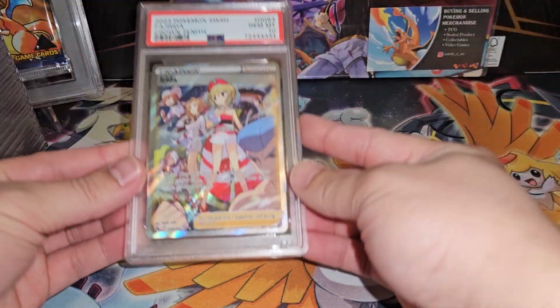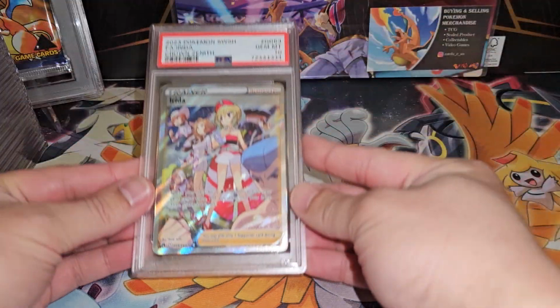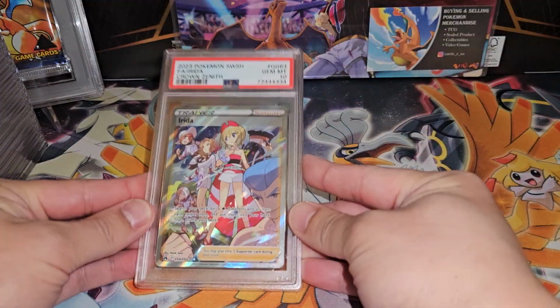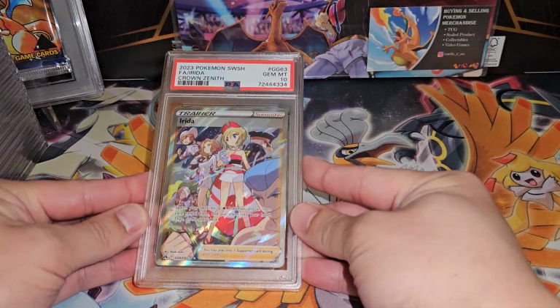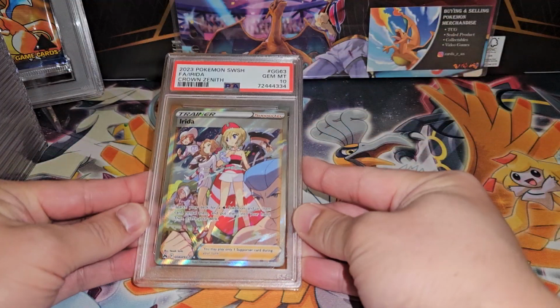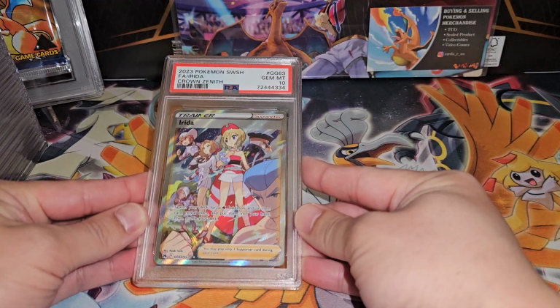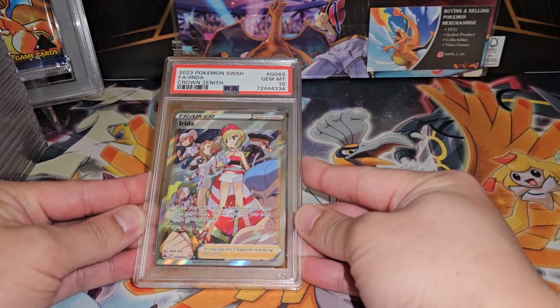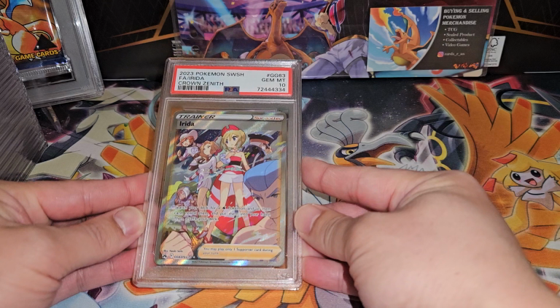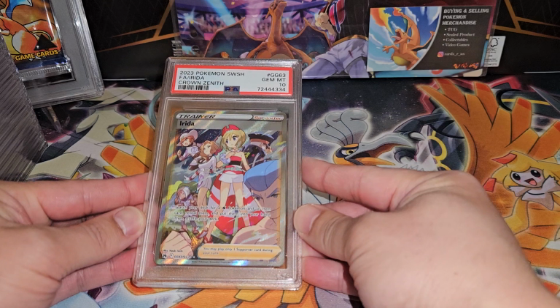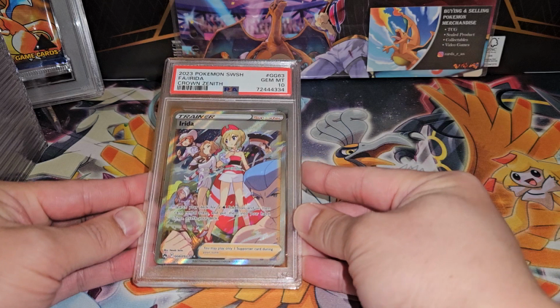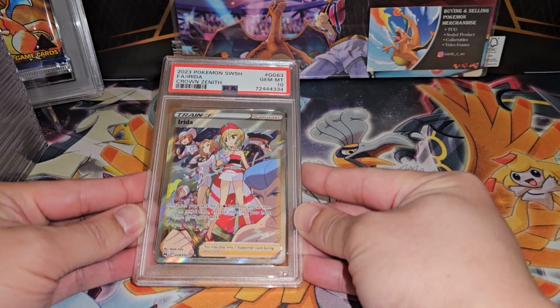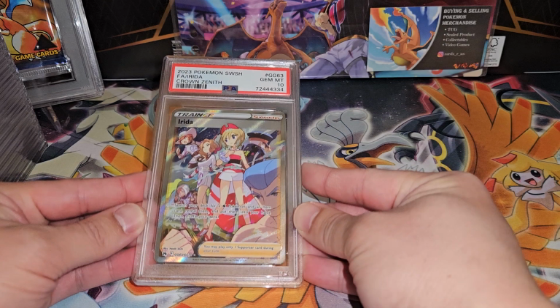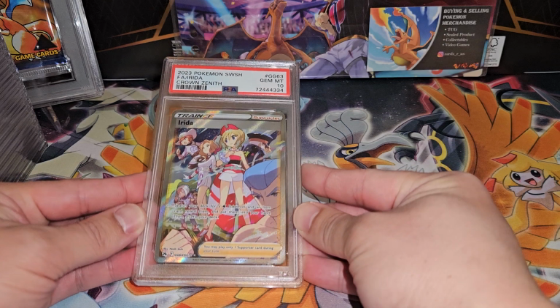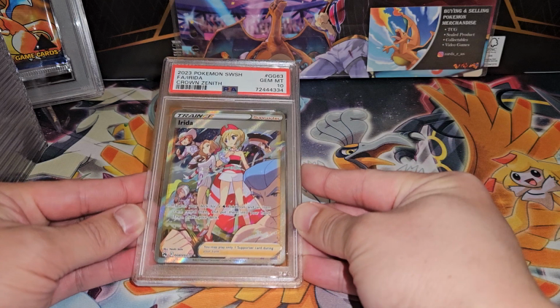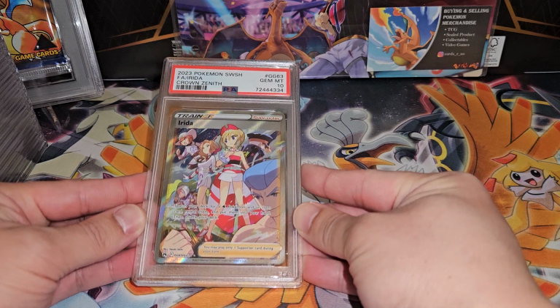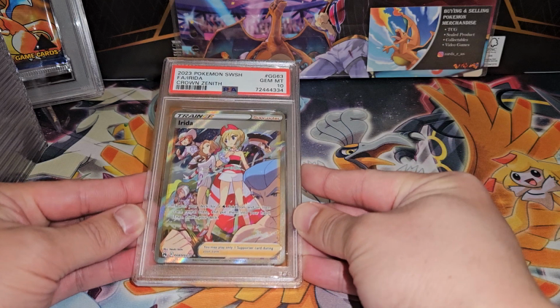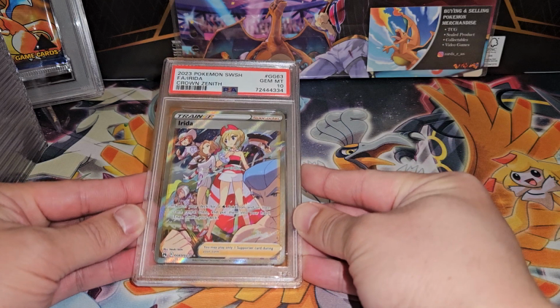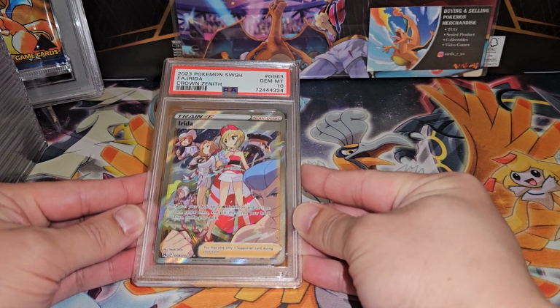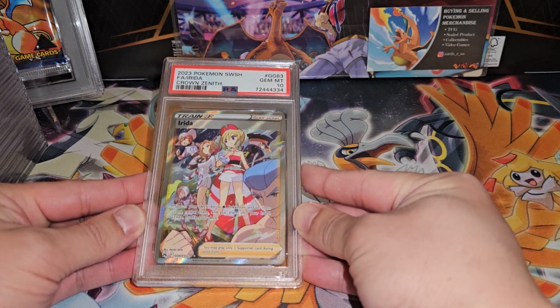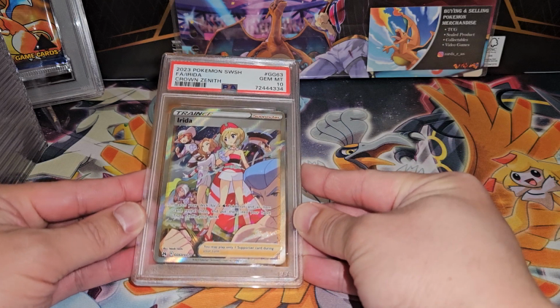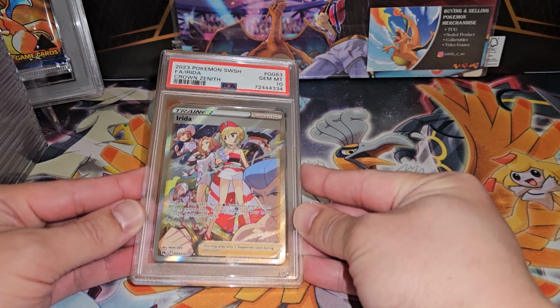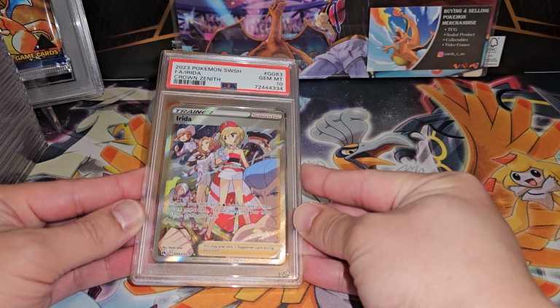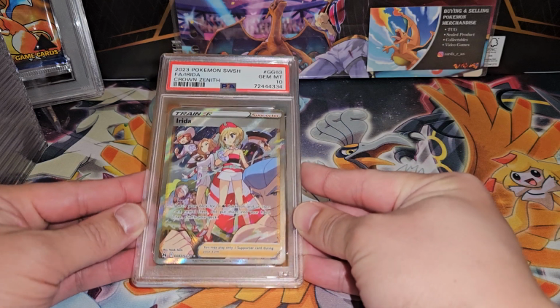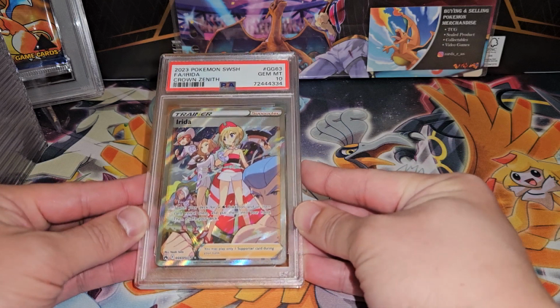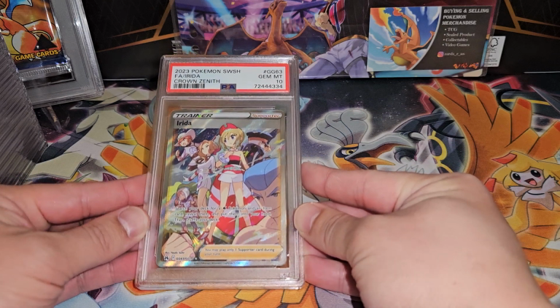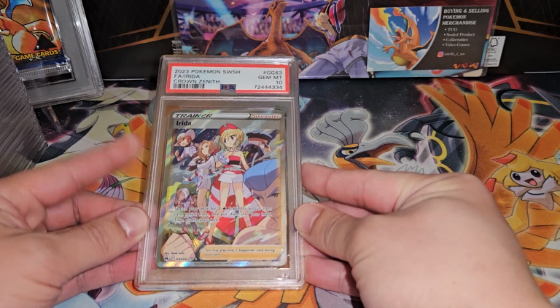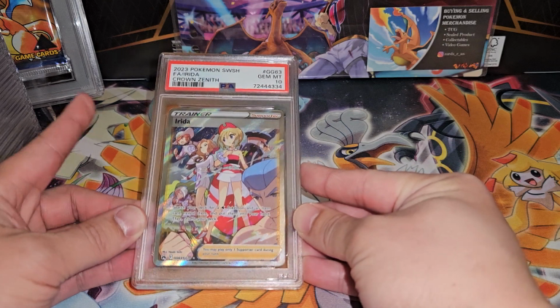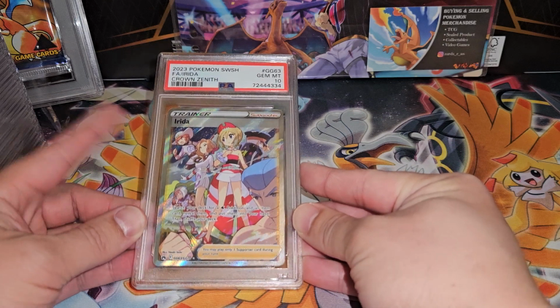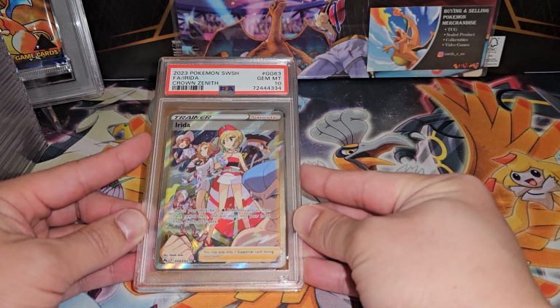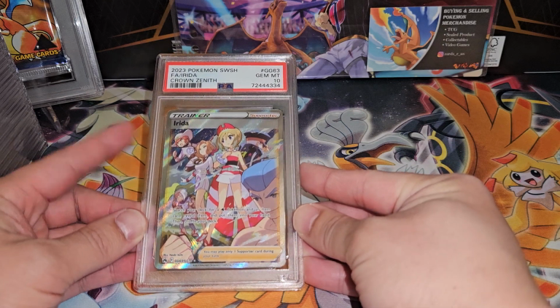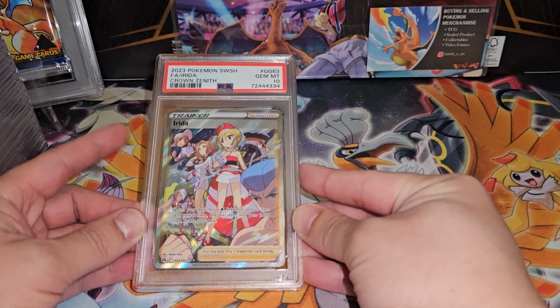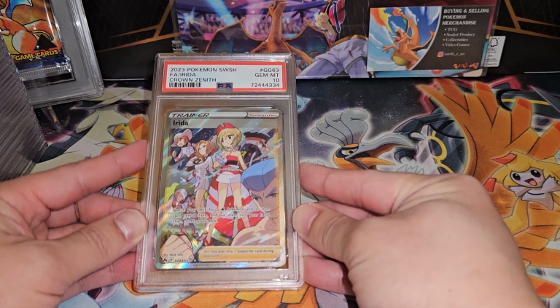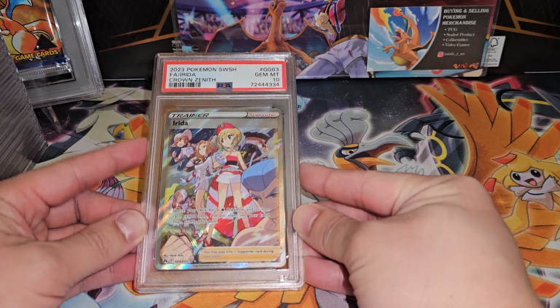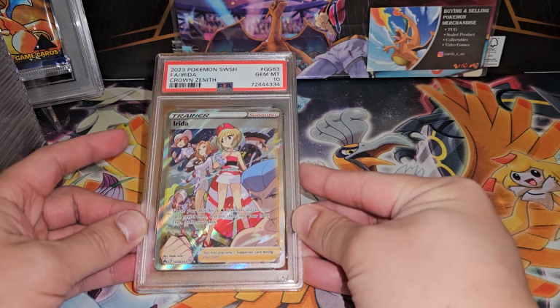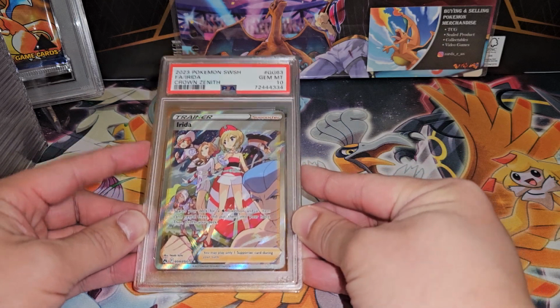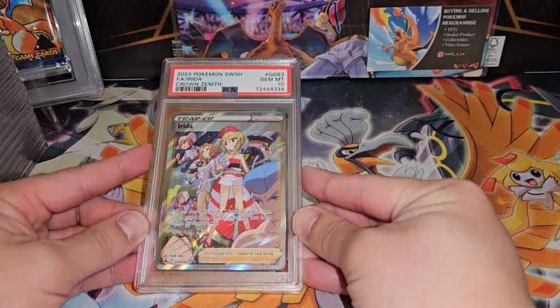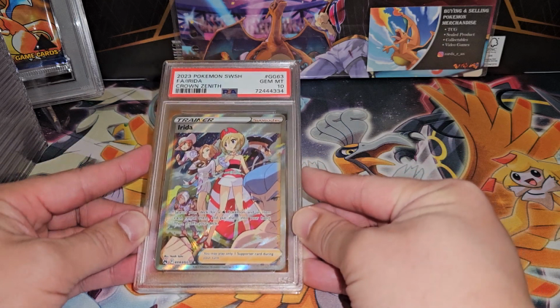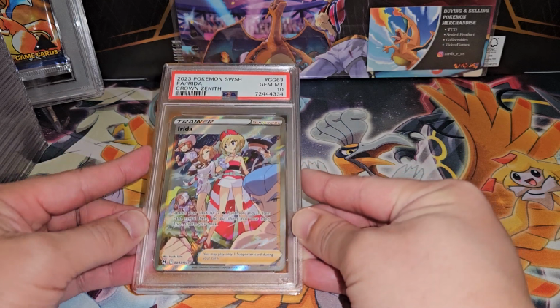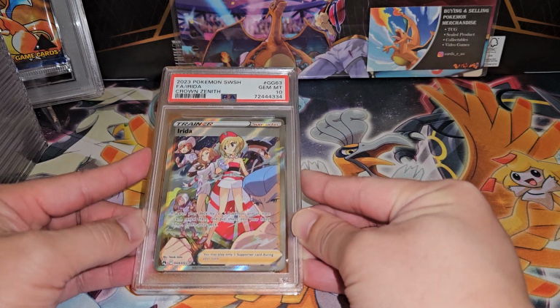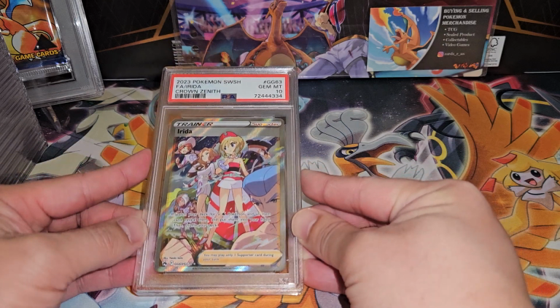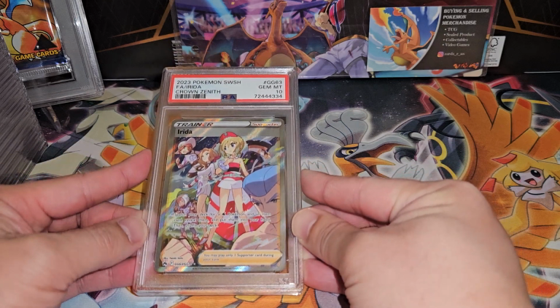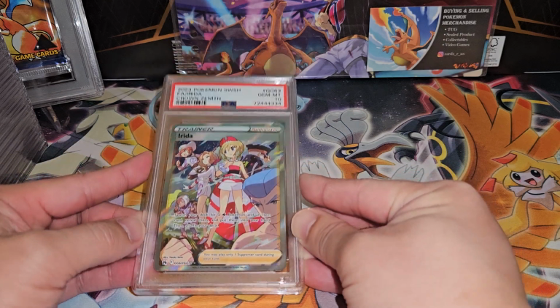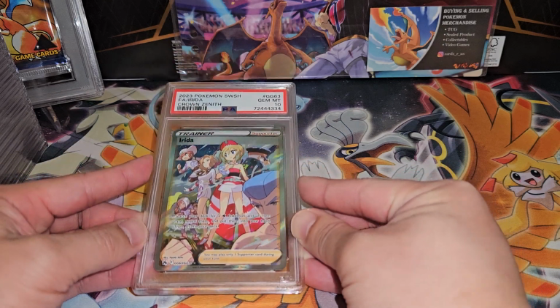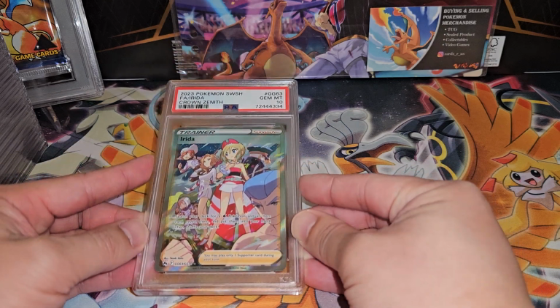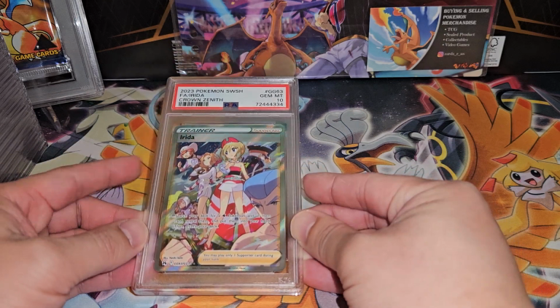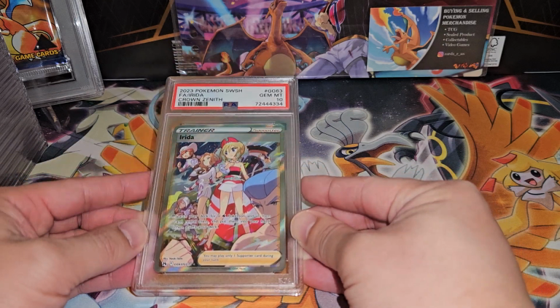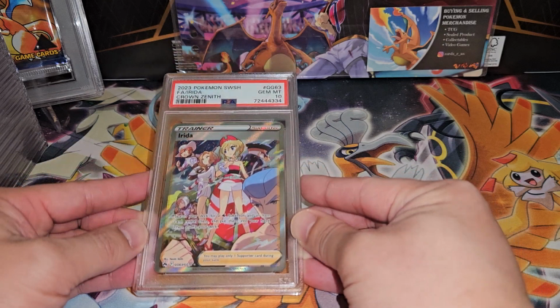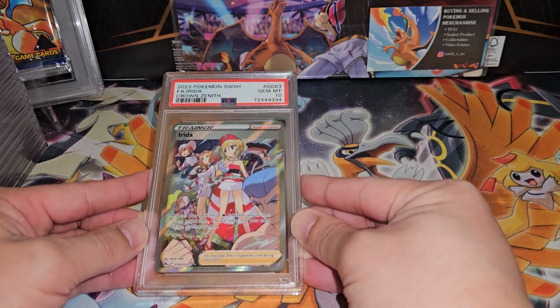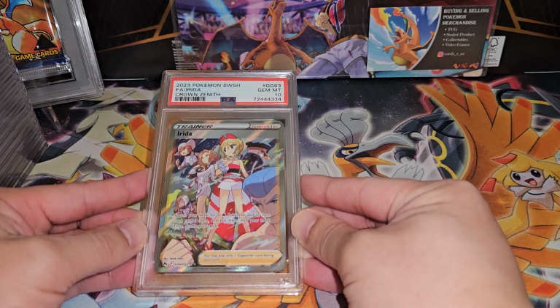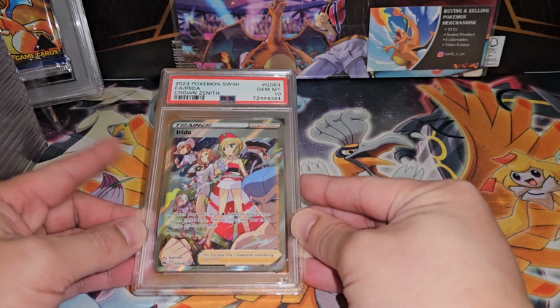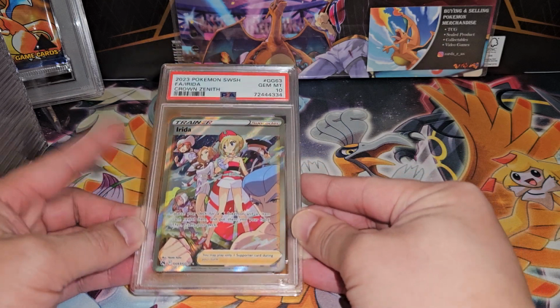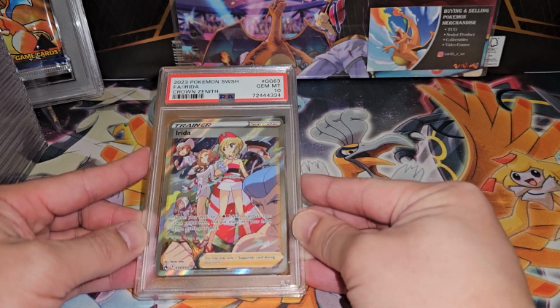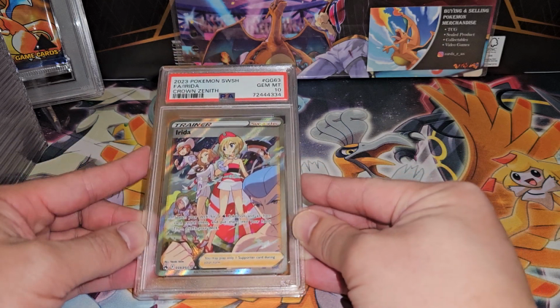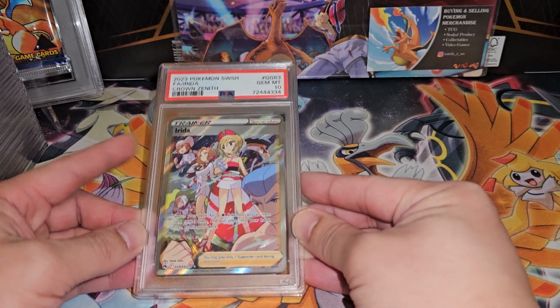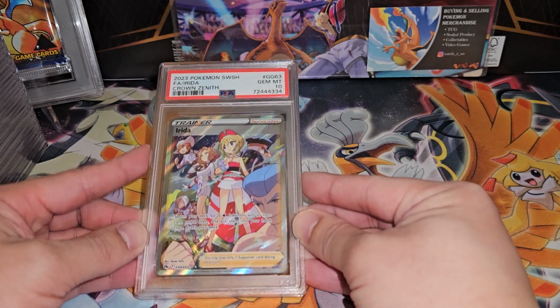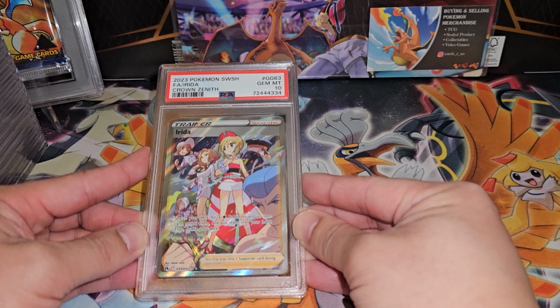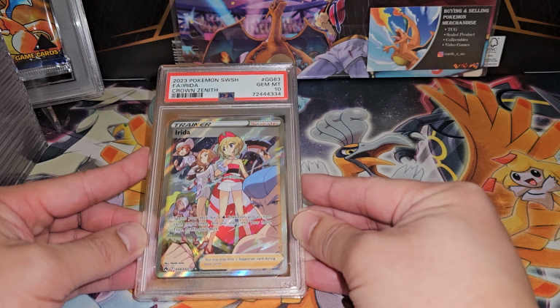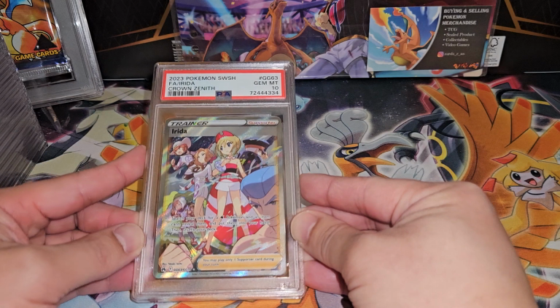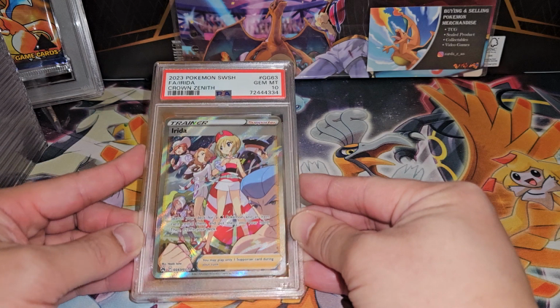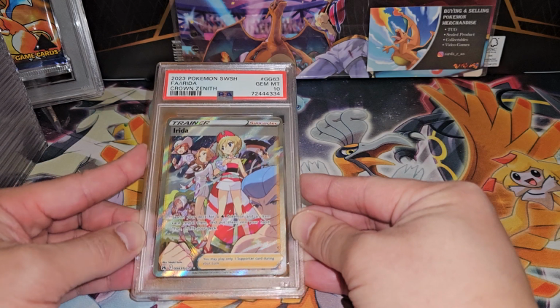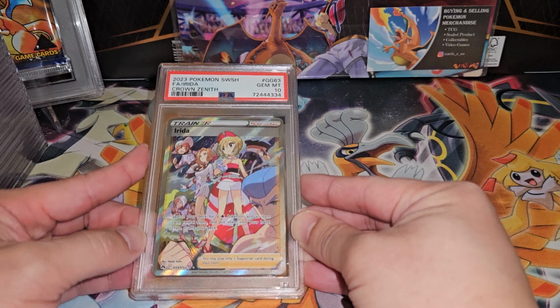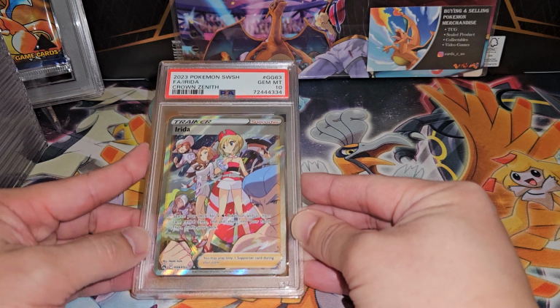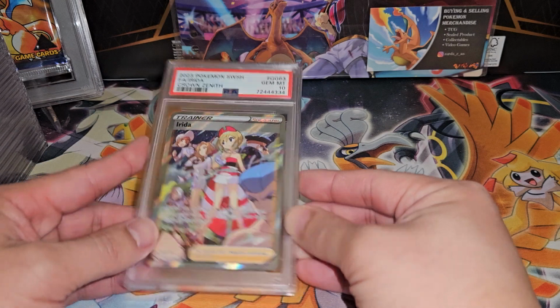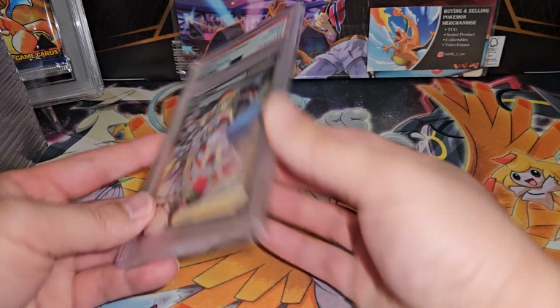We have the Irida — Gem Mint 10, beautiful! If any of these Crown Zenith cards was going to get a Gem Mint 10, I'm glad it's the Irida.